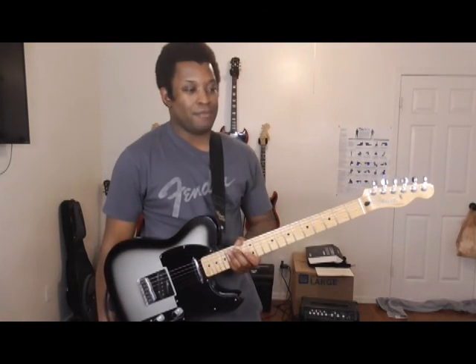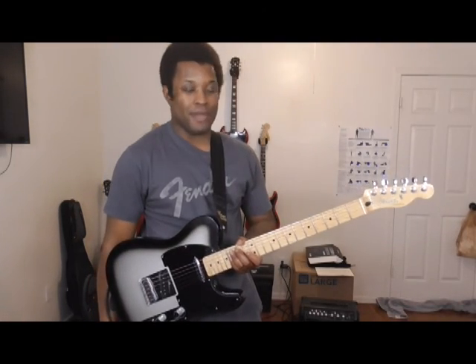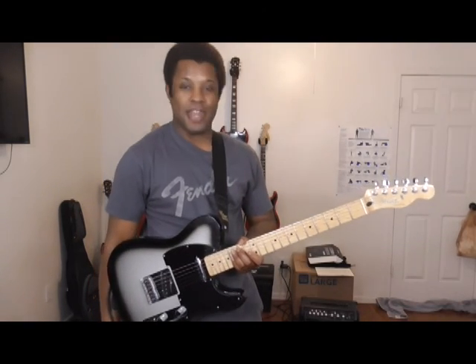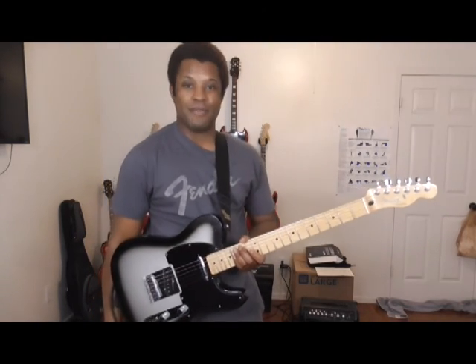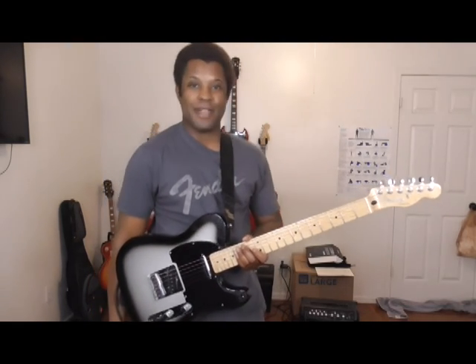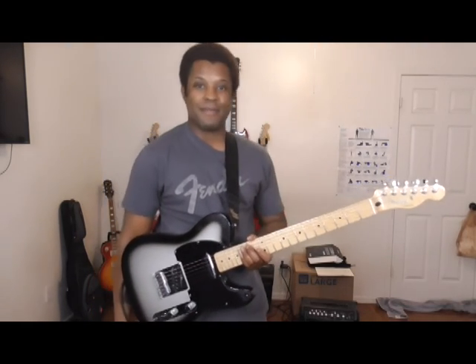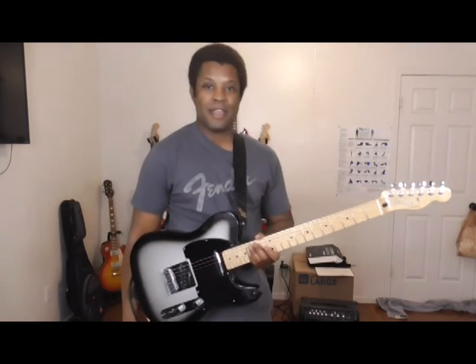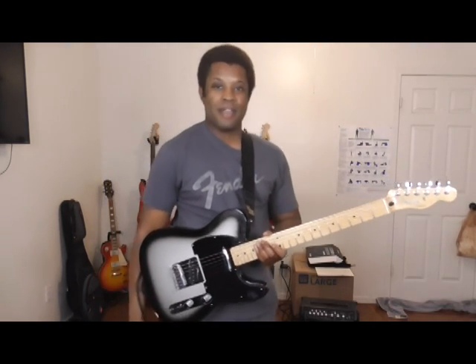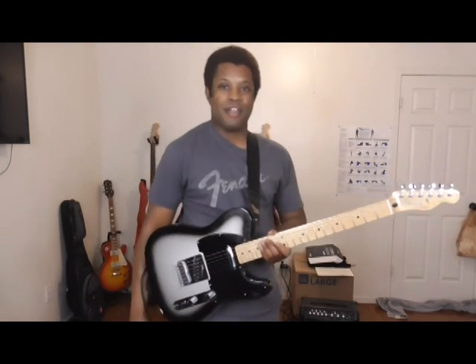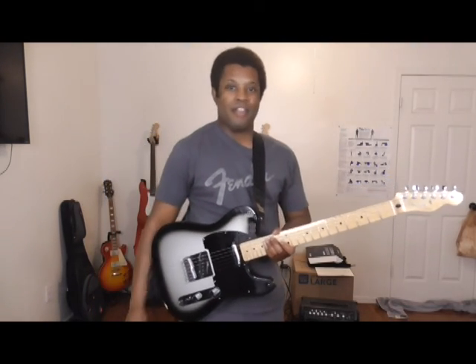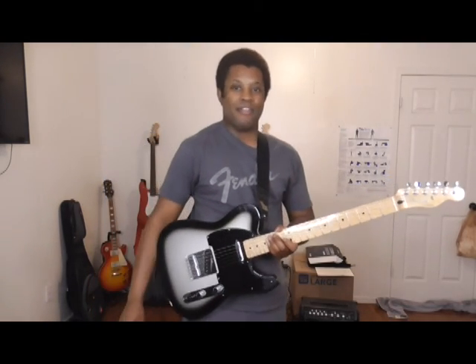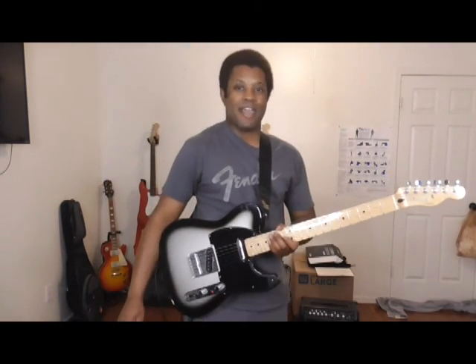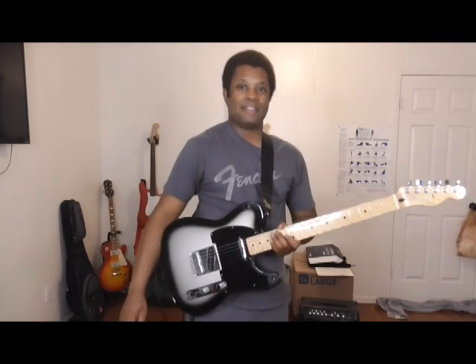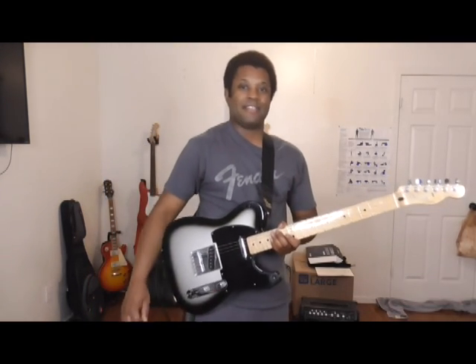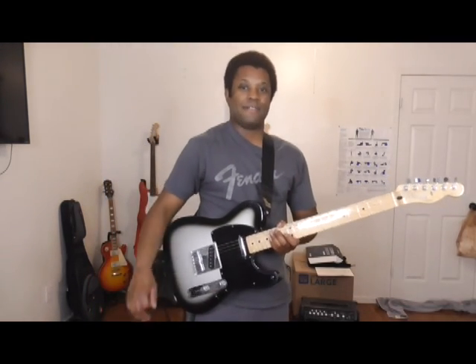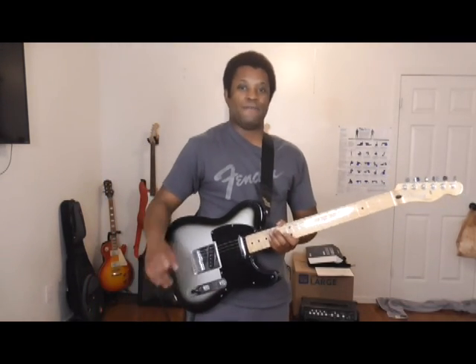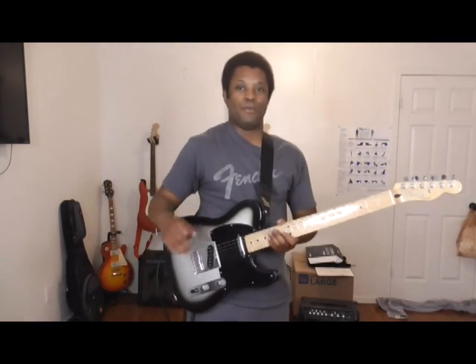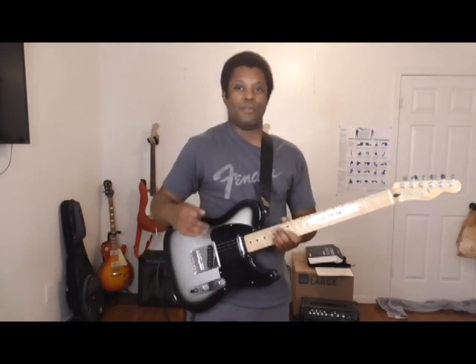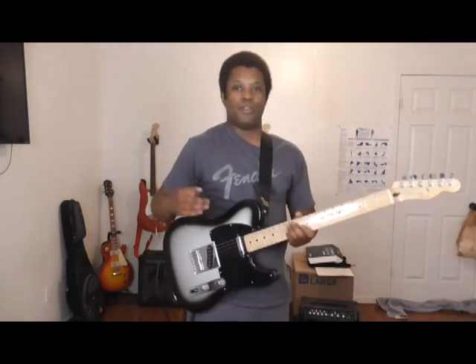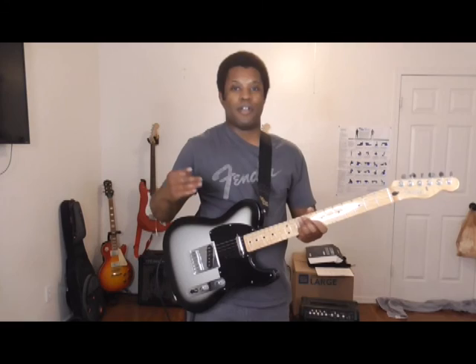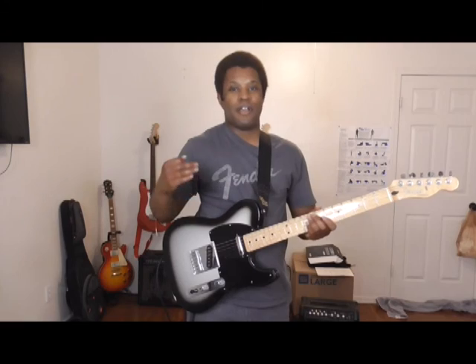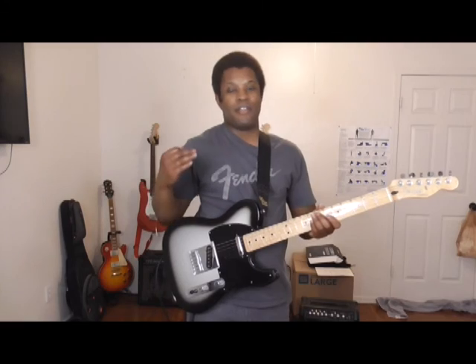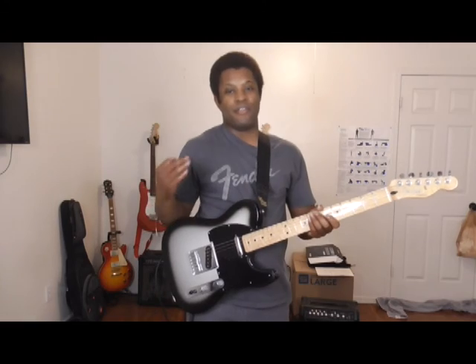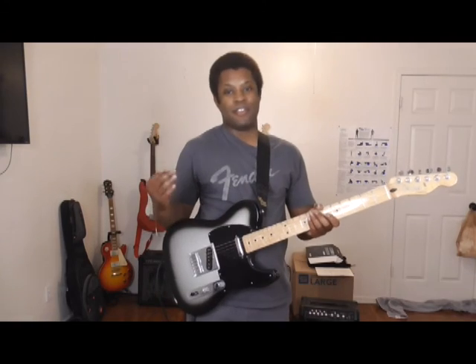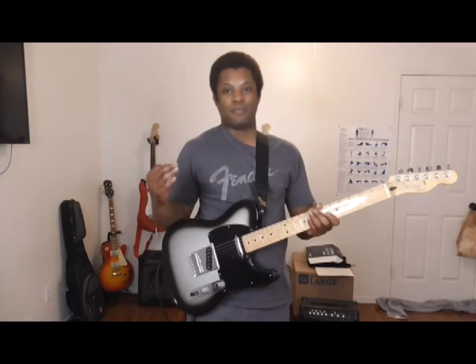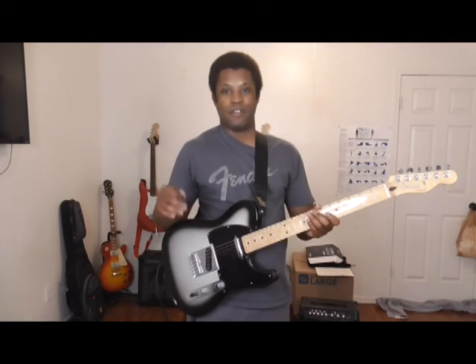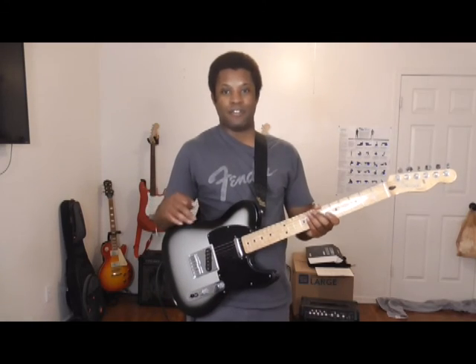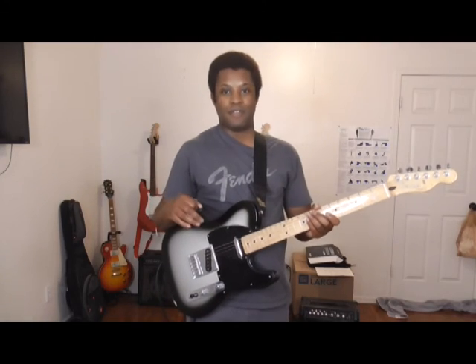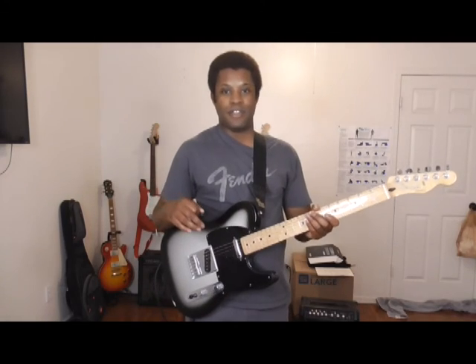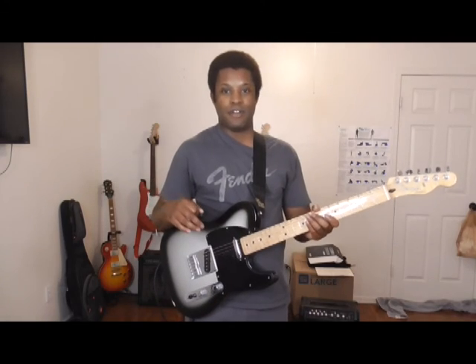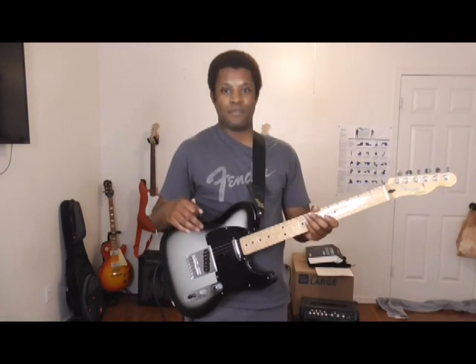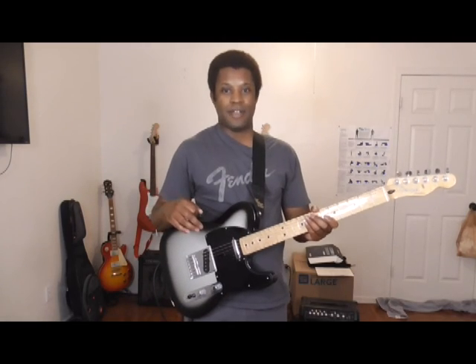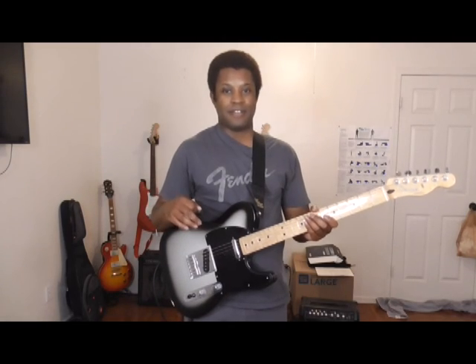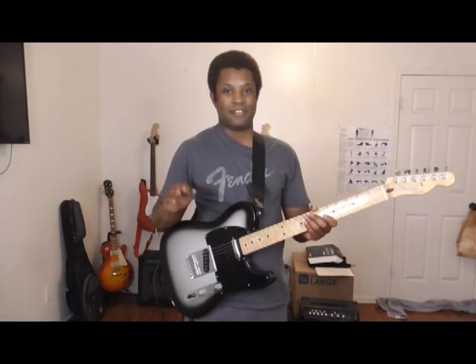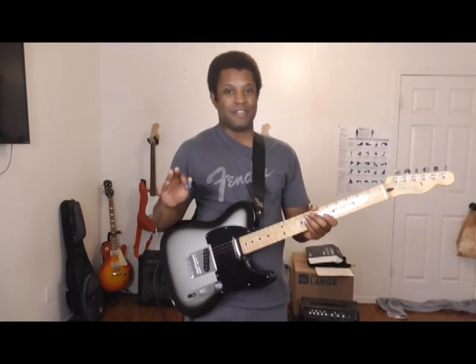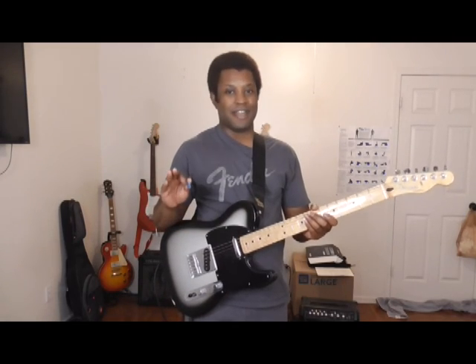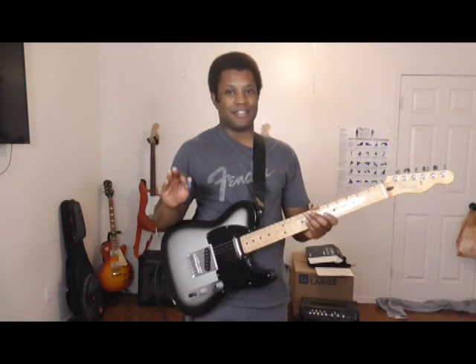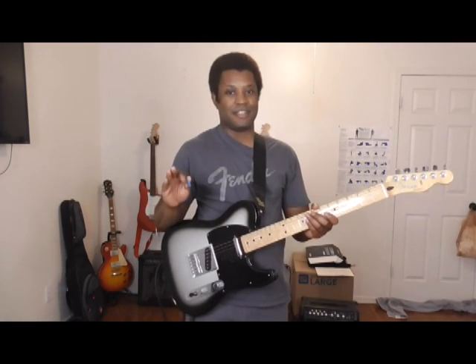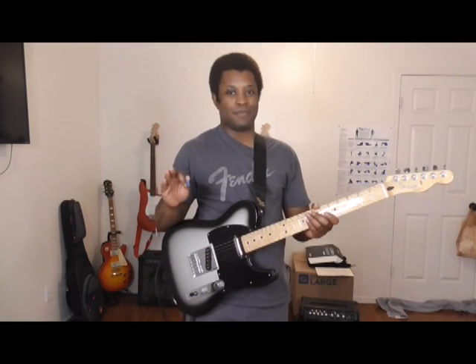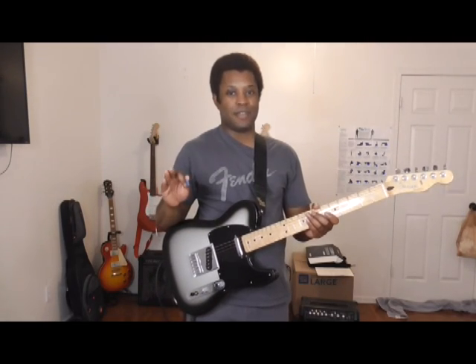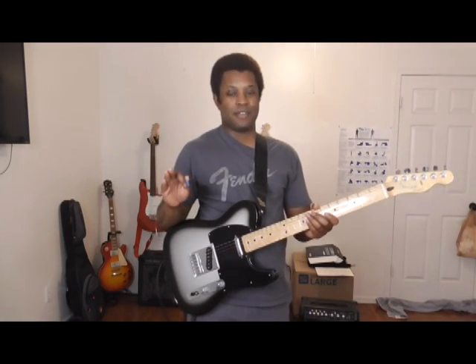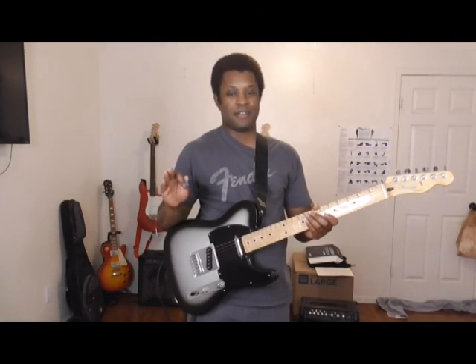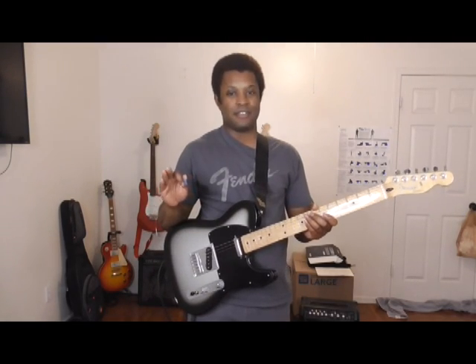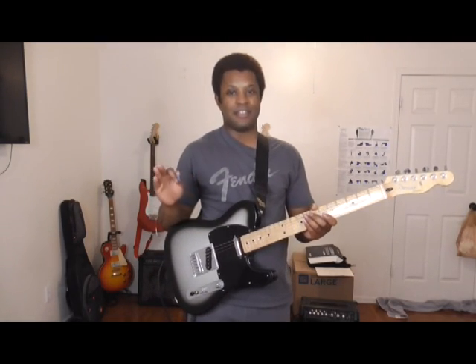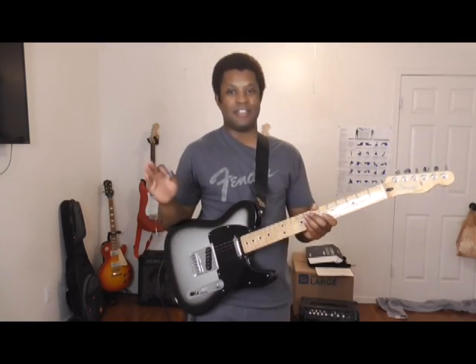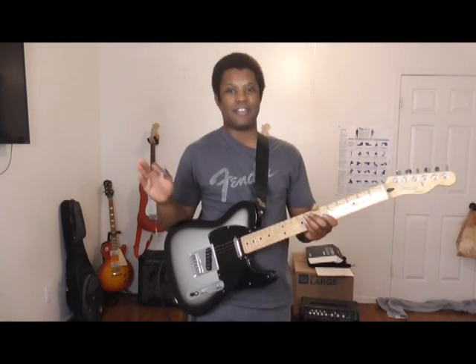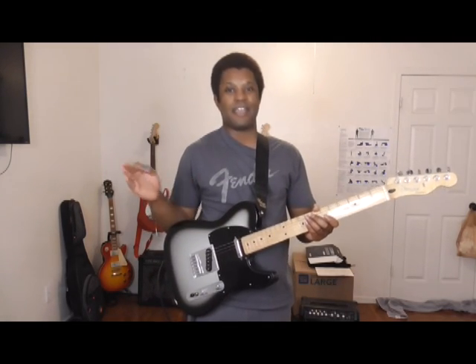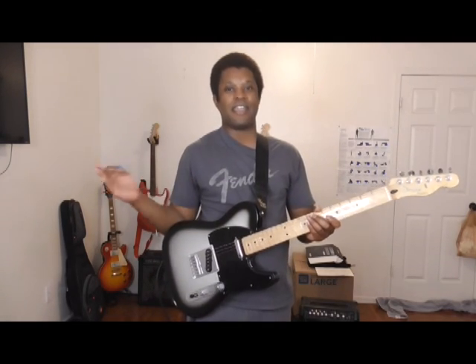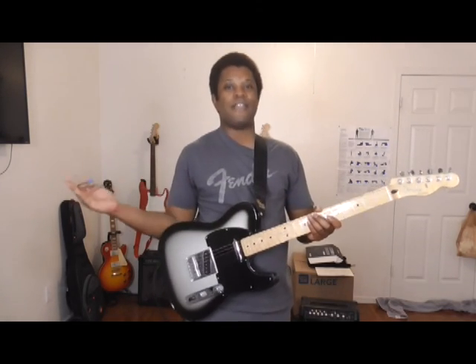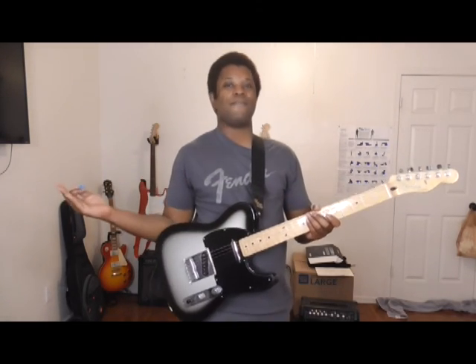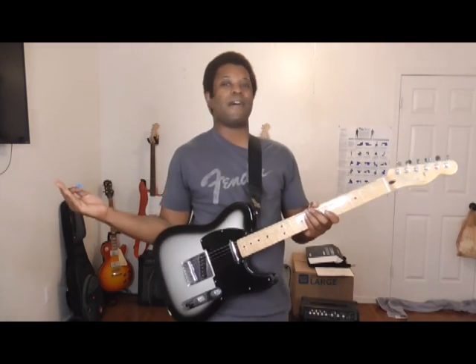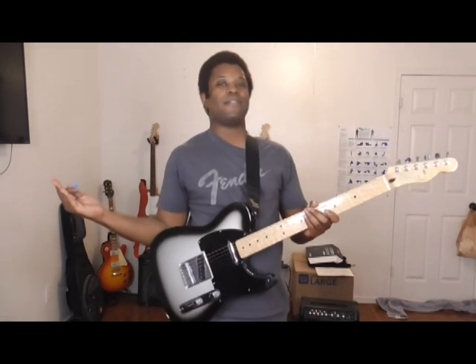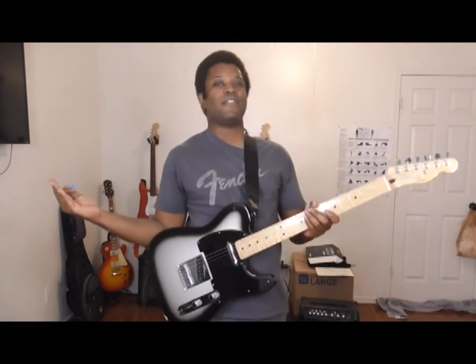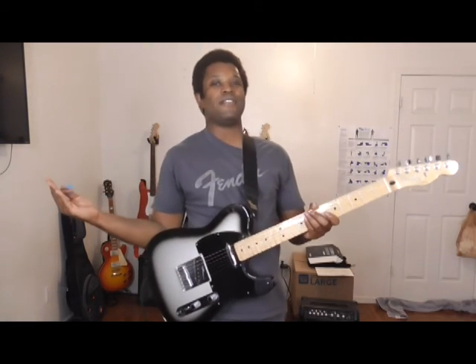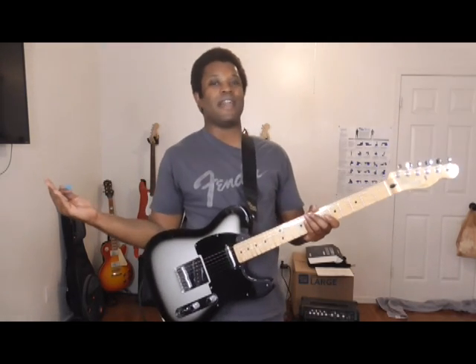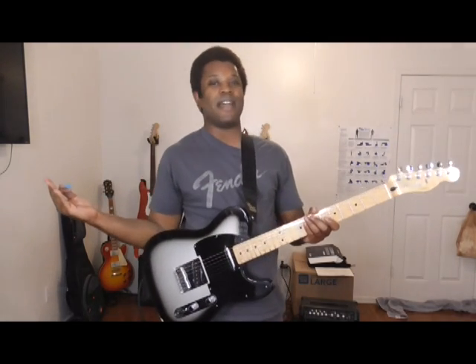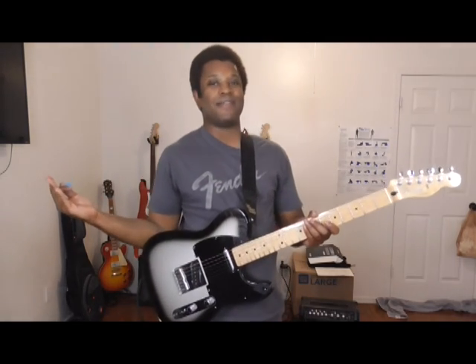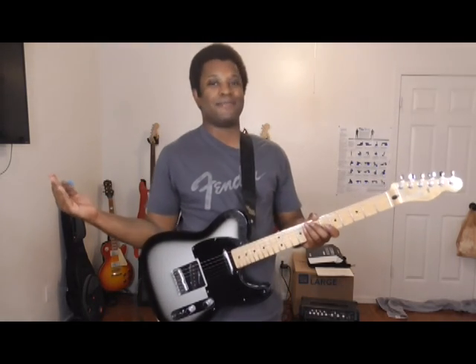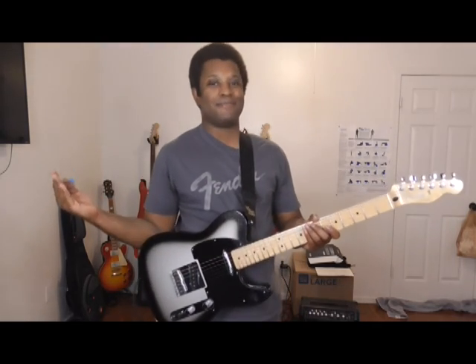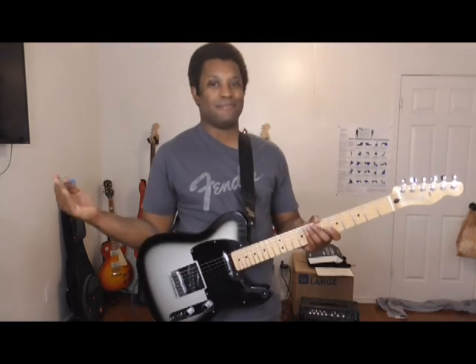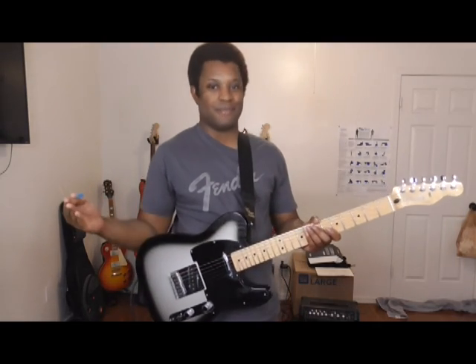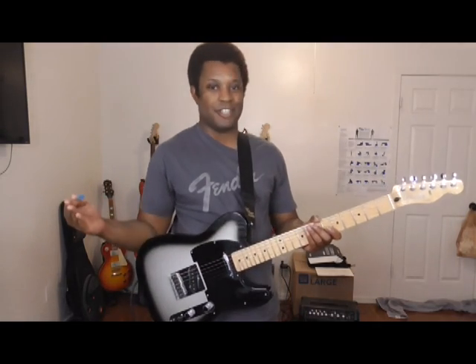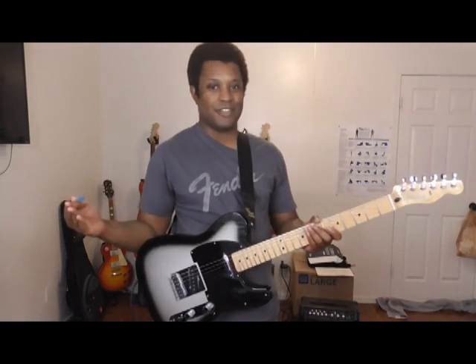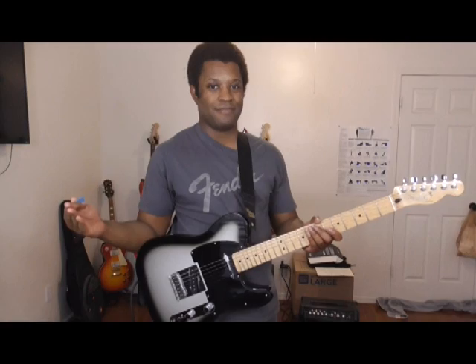Anyway, that's it for this progress video. I'll see you guys next week. This is DJ, aka FiveGuitarsGuy. See ya!